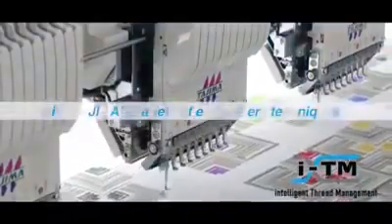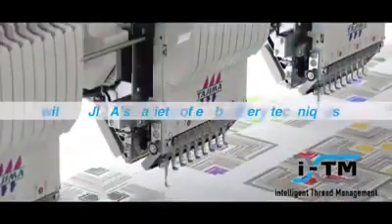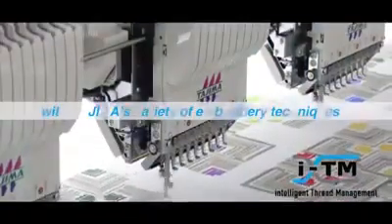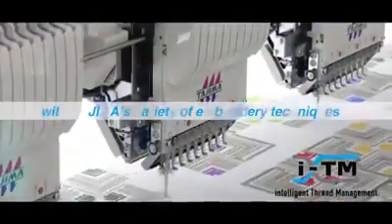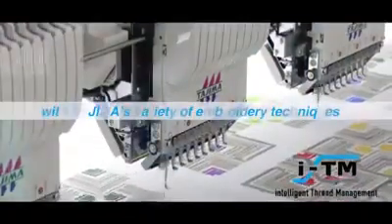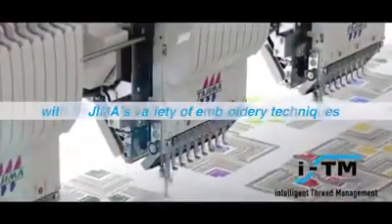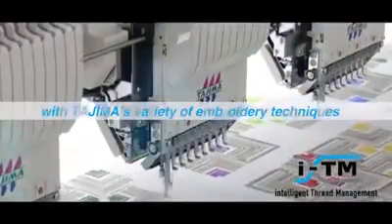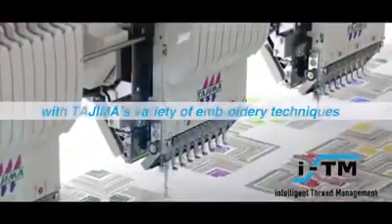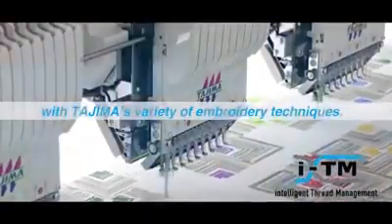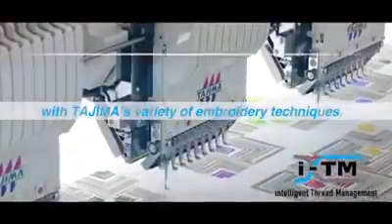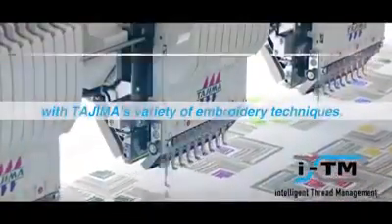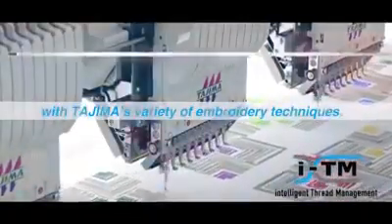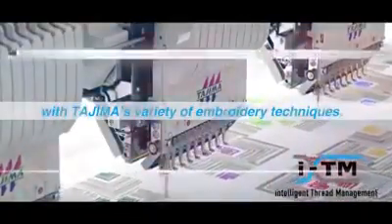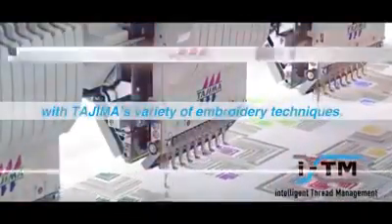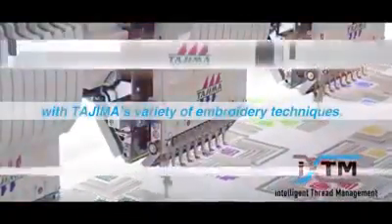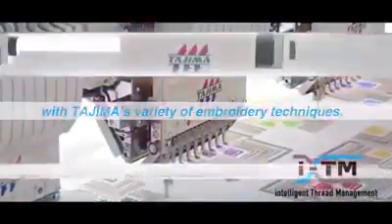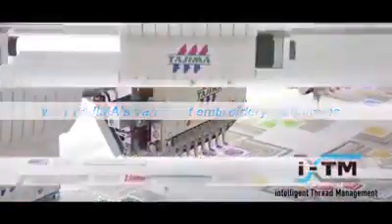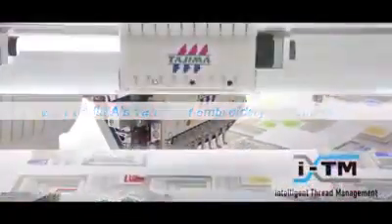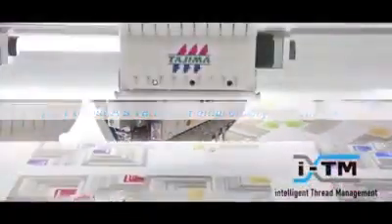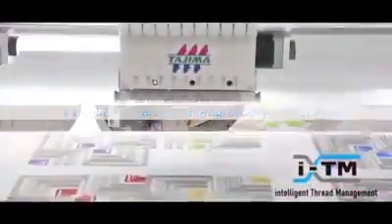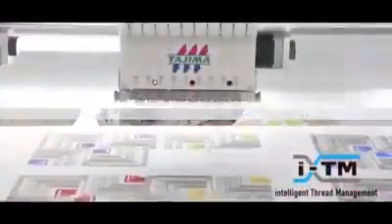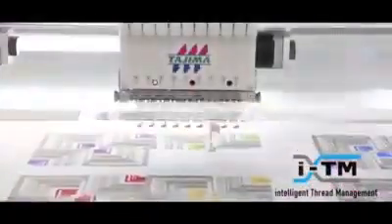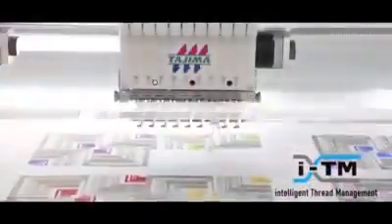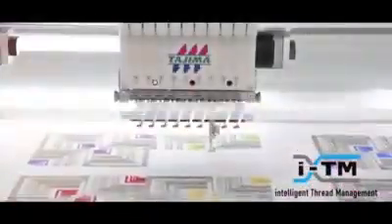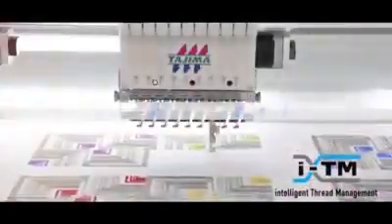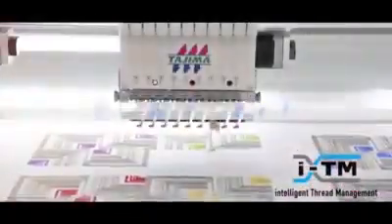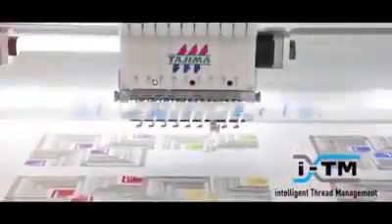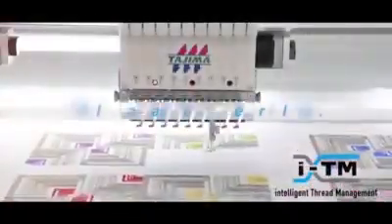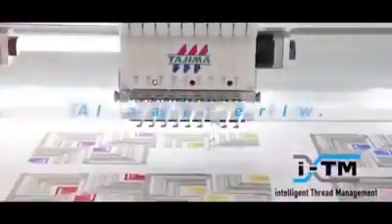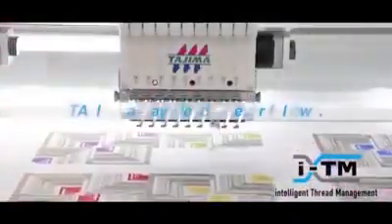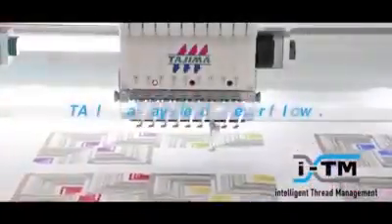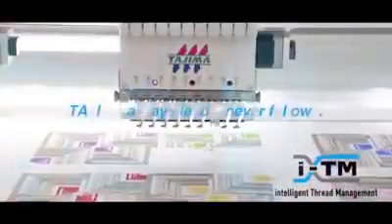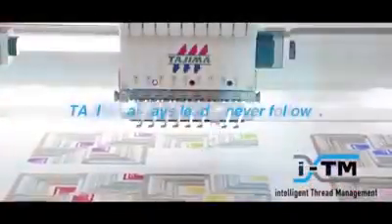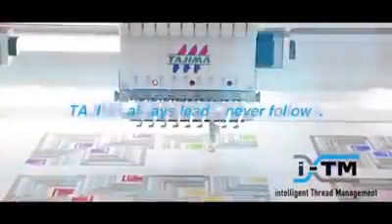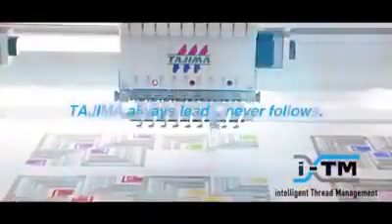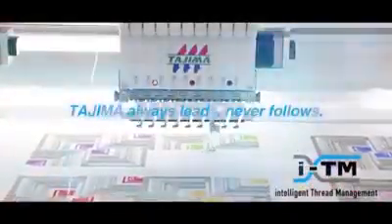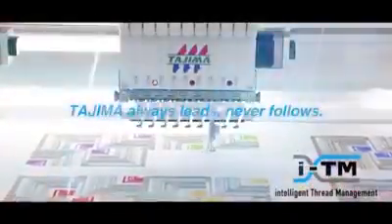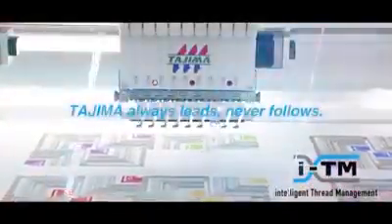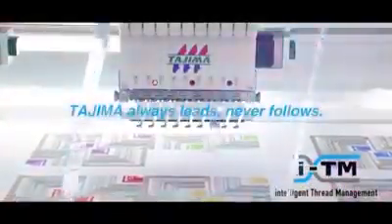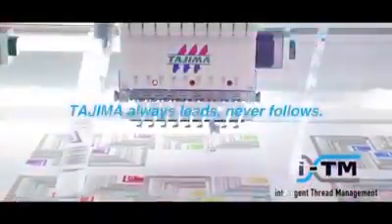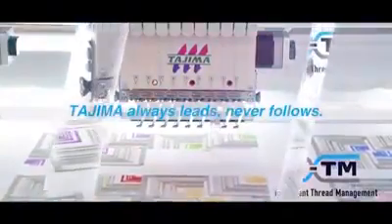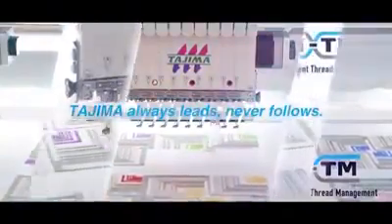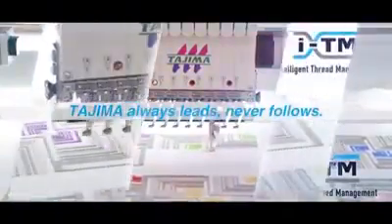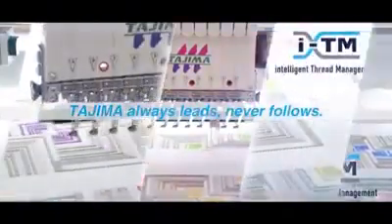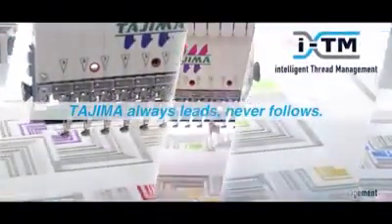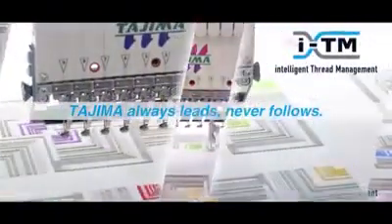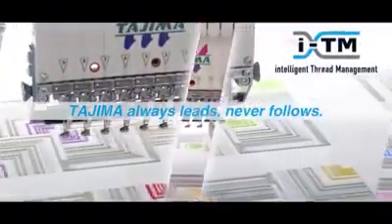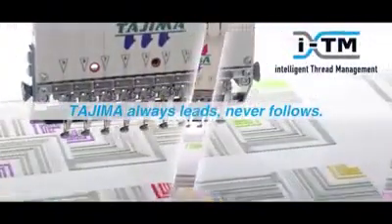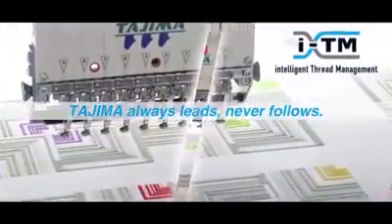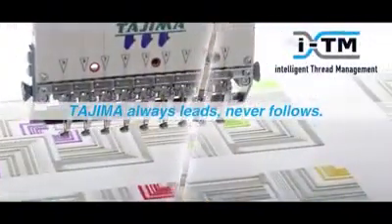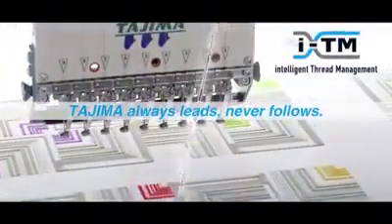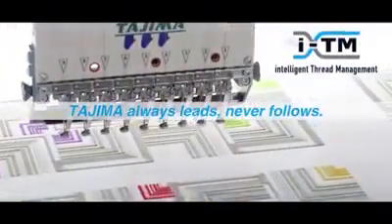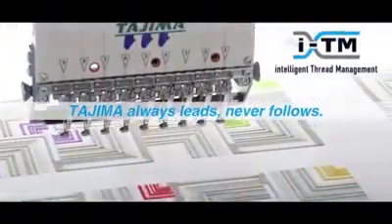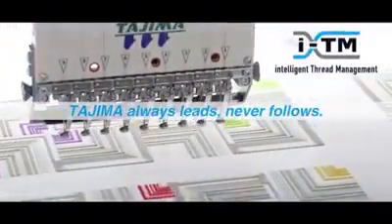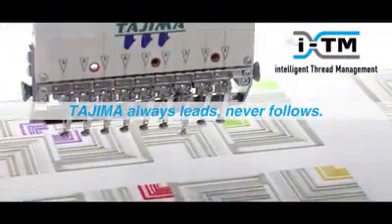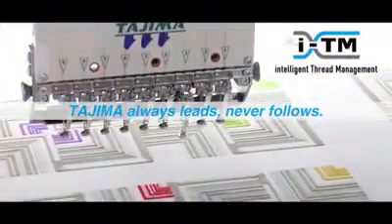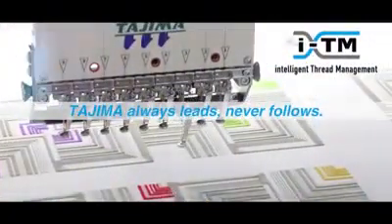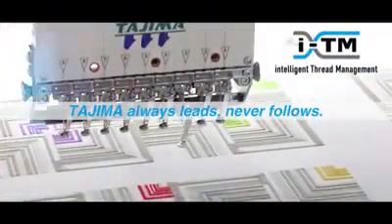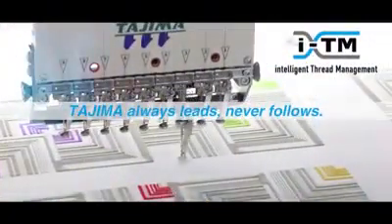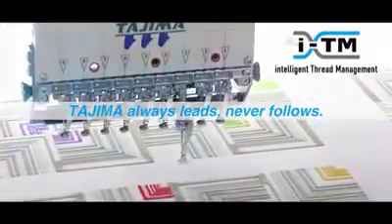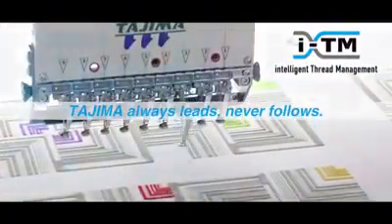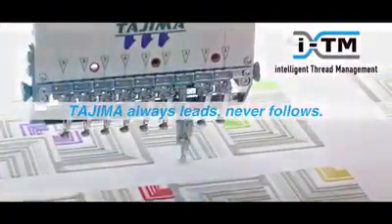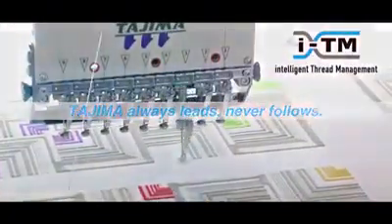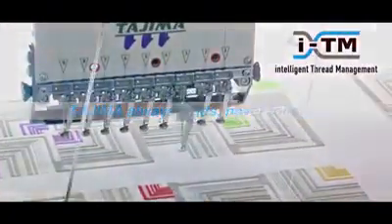With Tejima's variety of embroidery techniques, Tejima always leads, never follows.